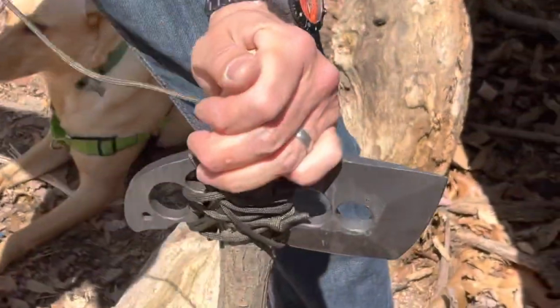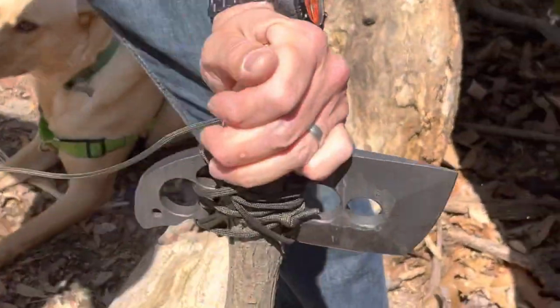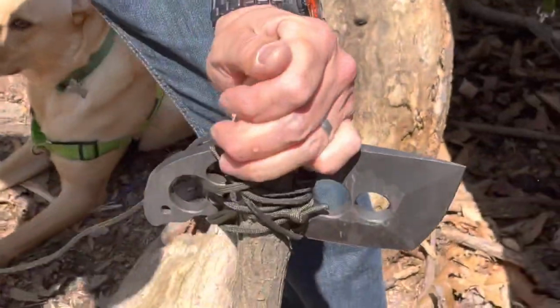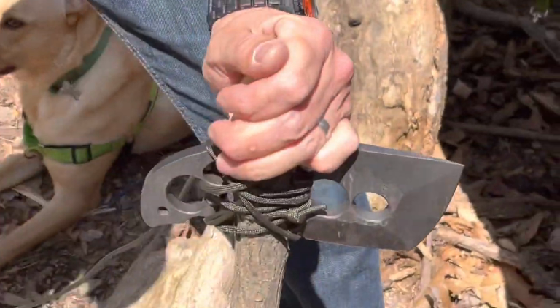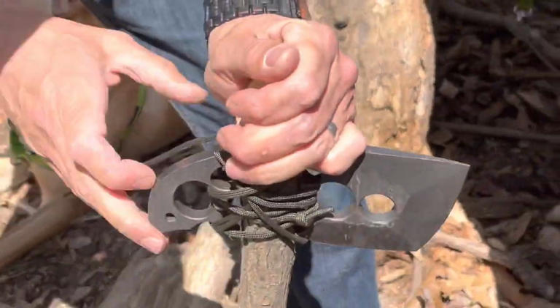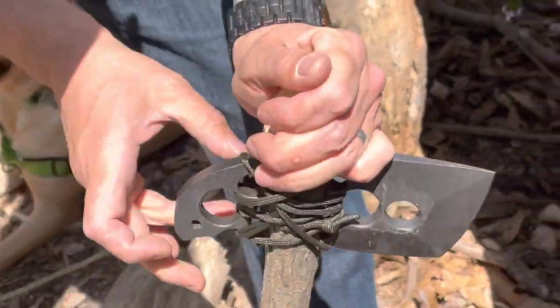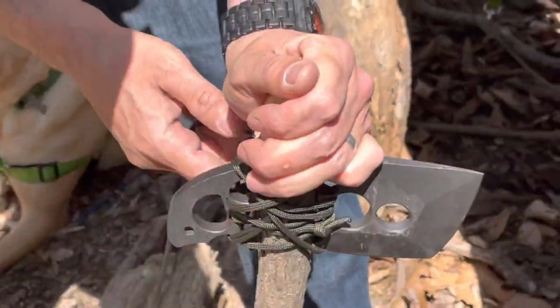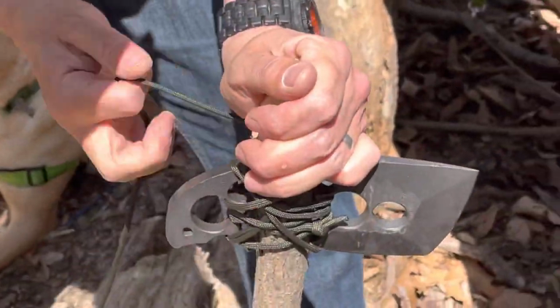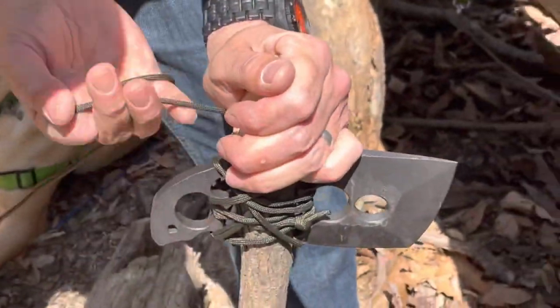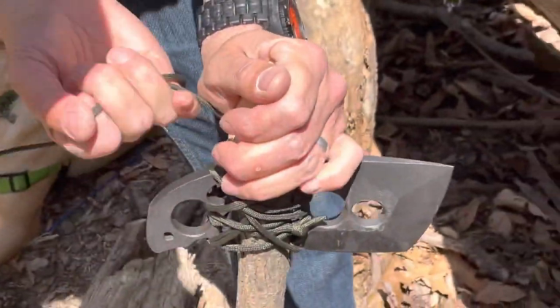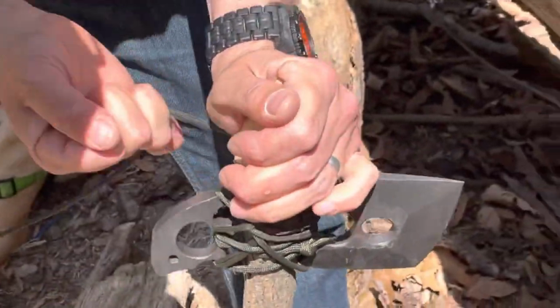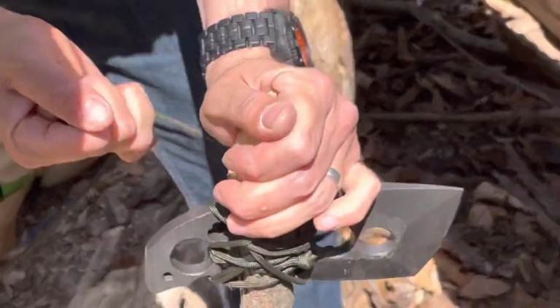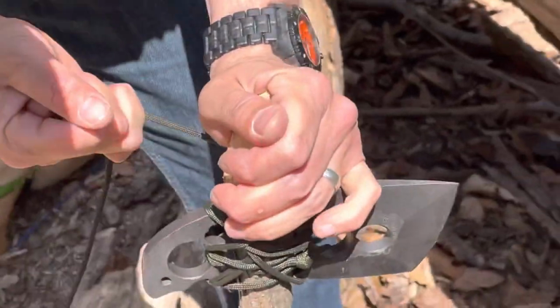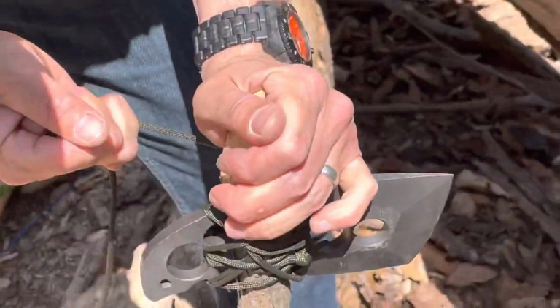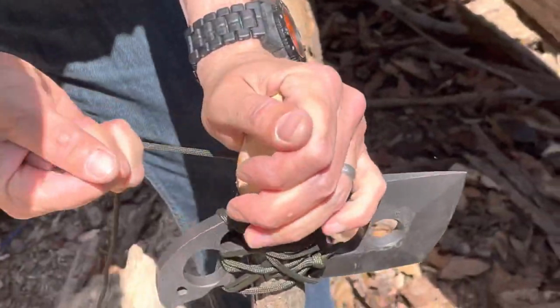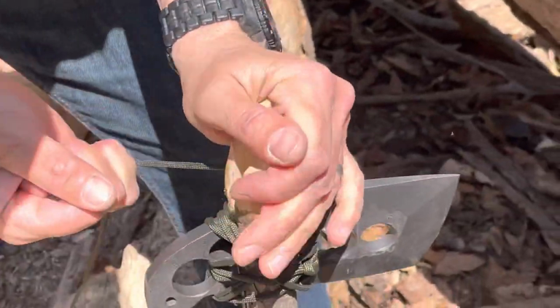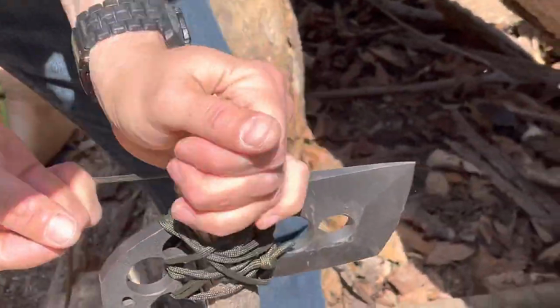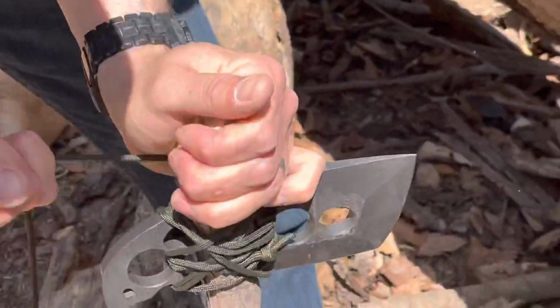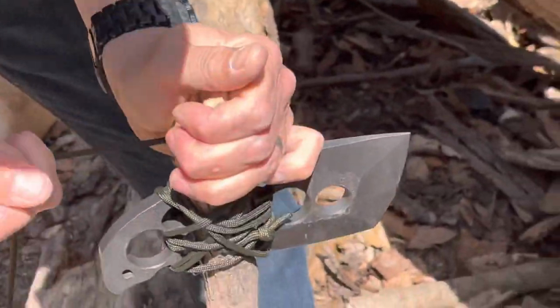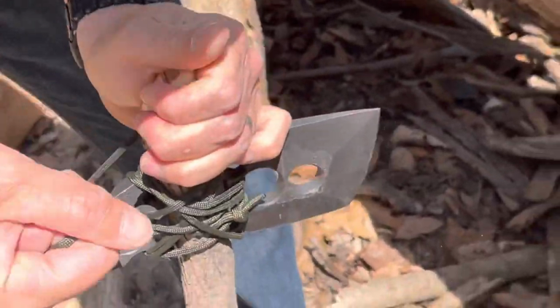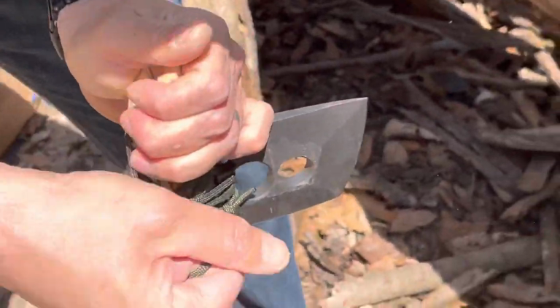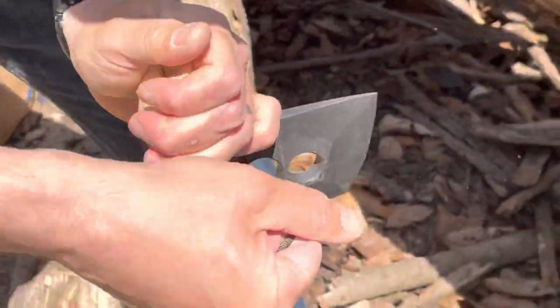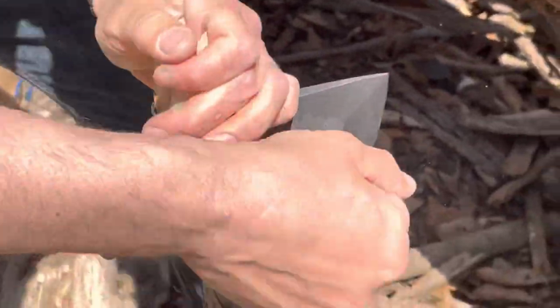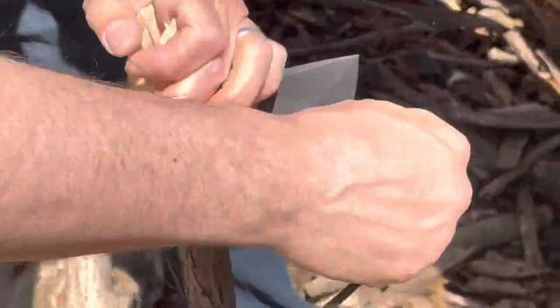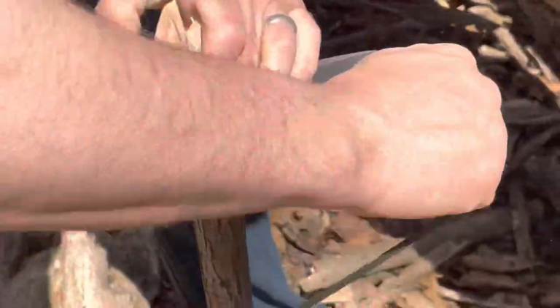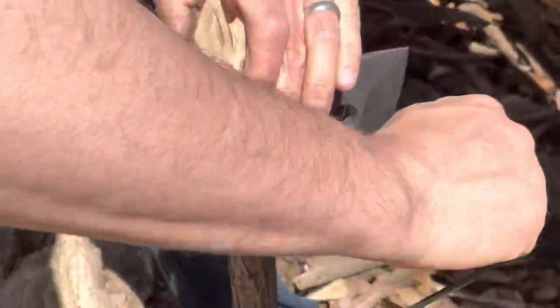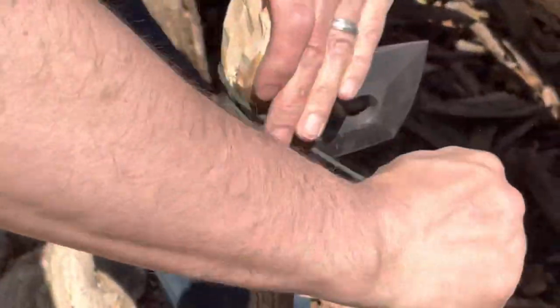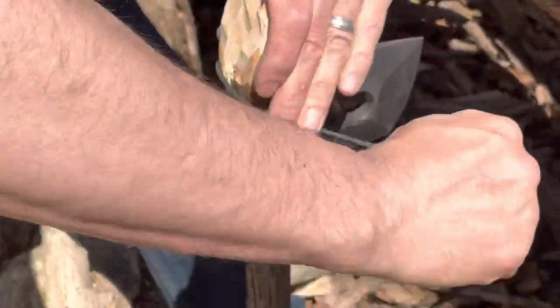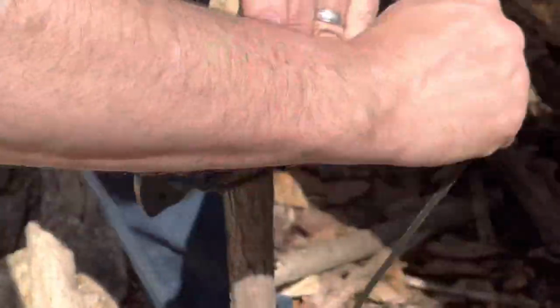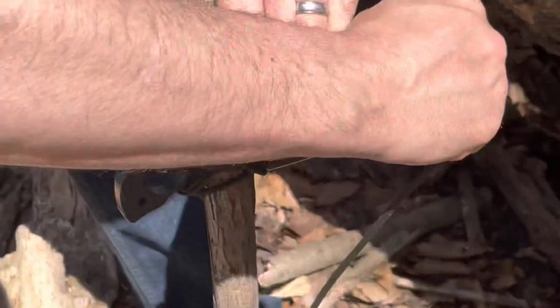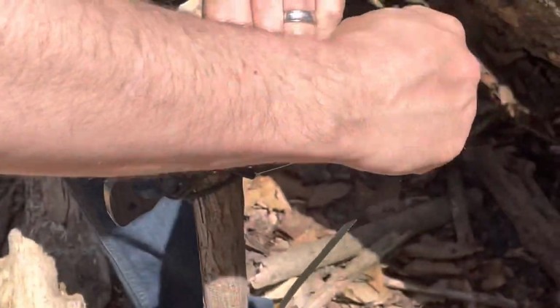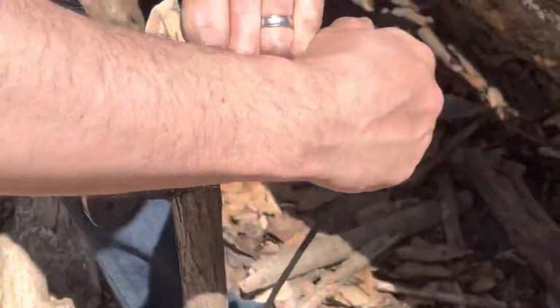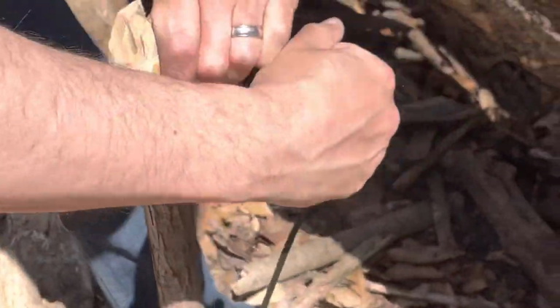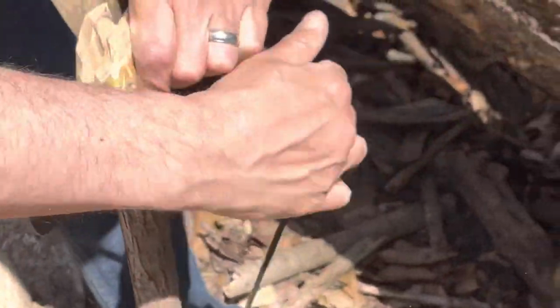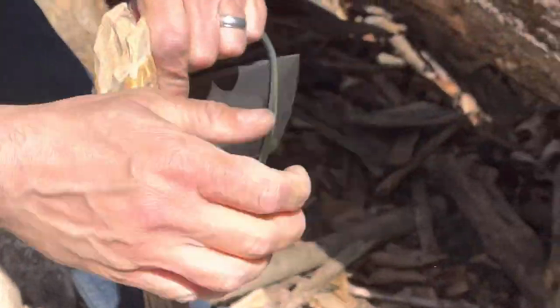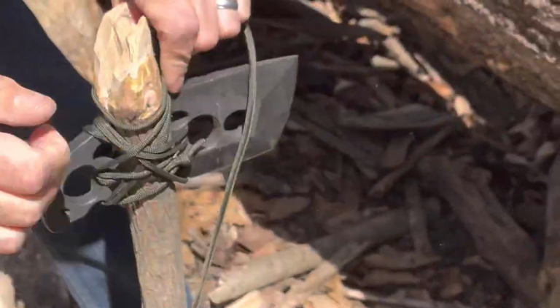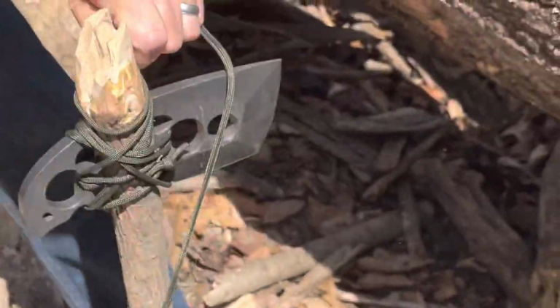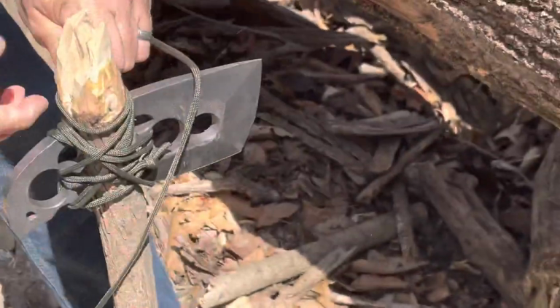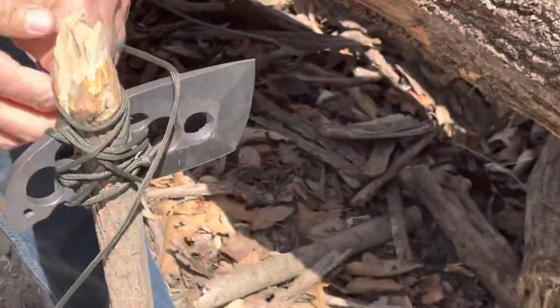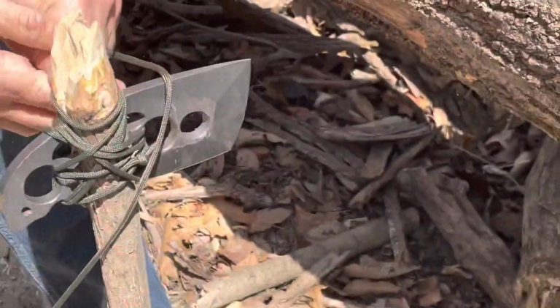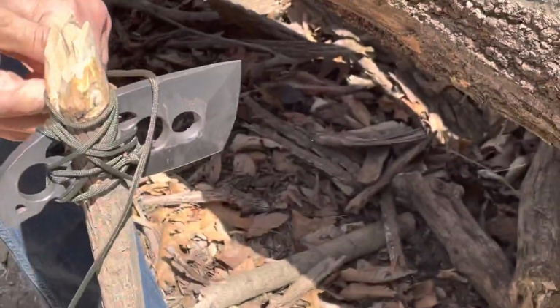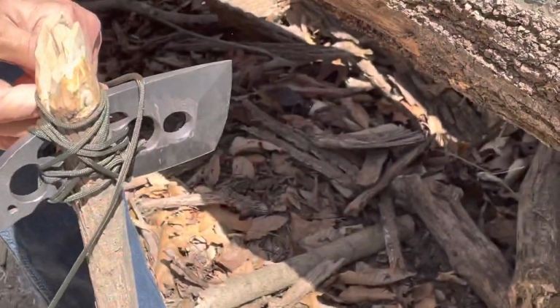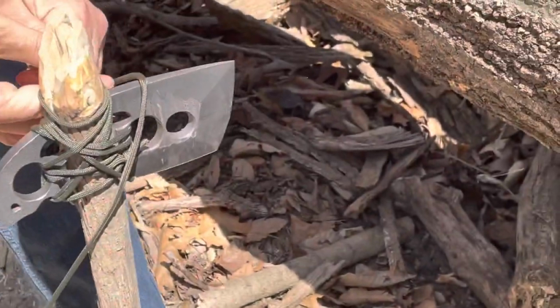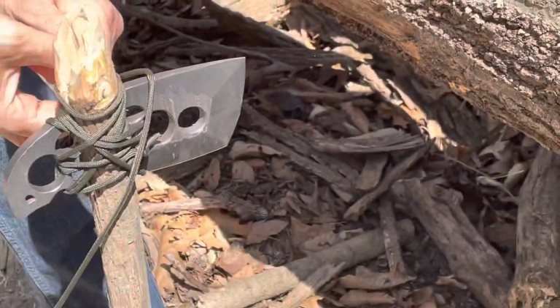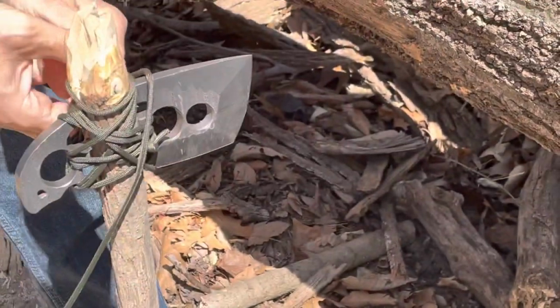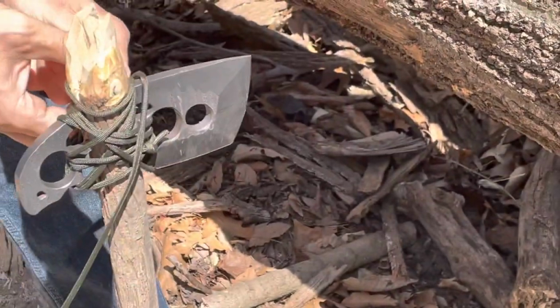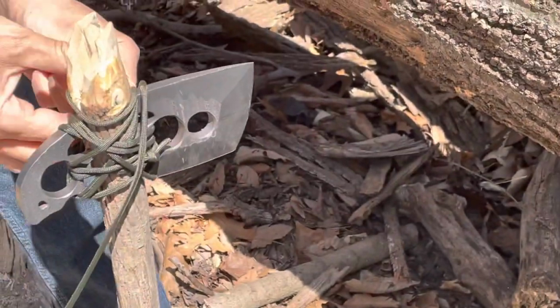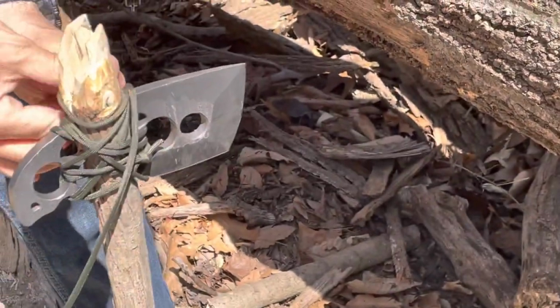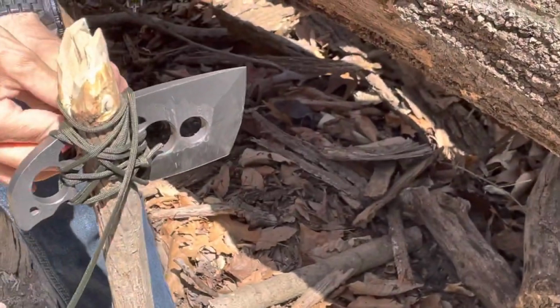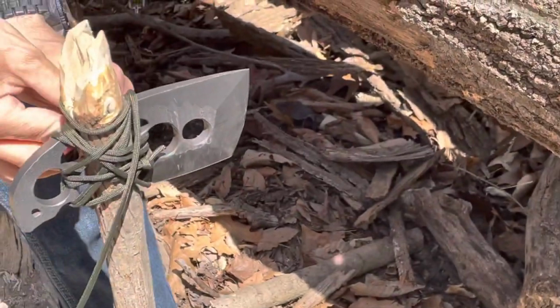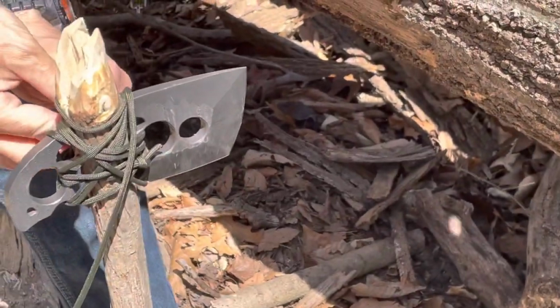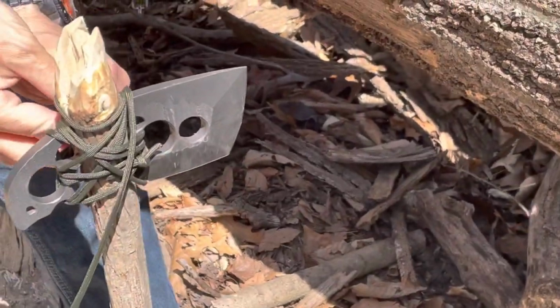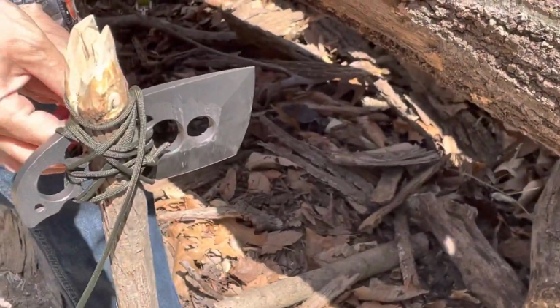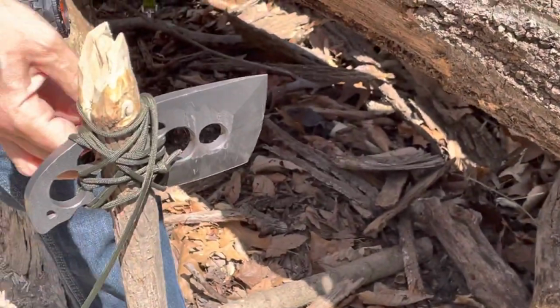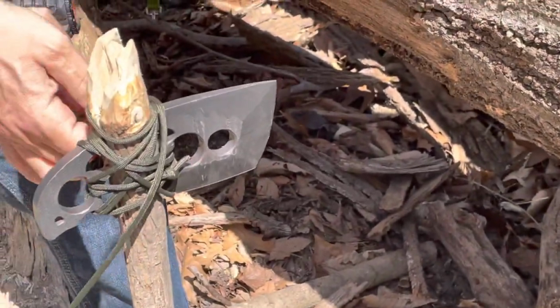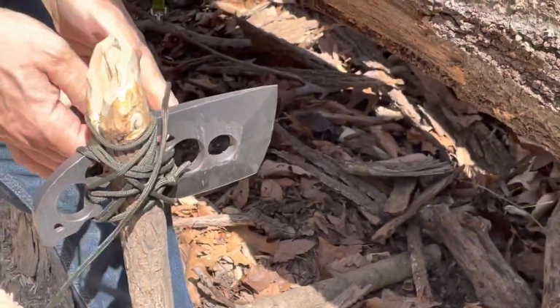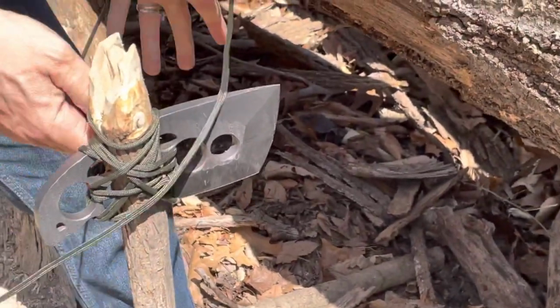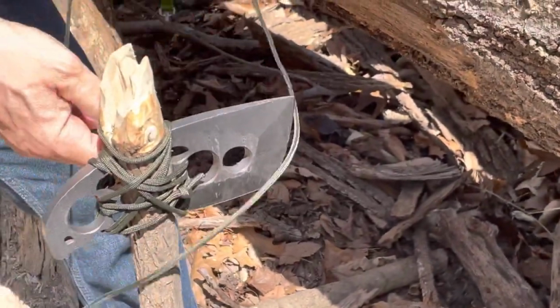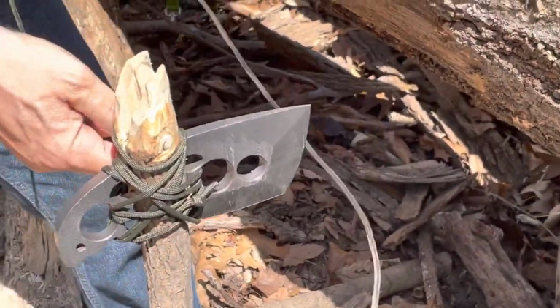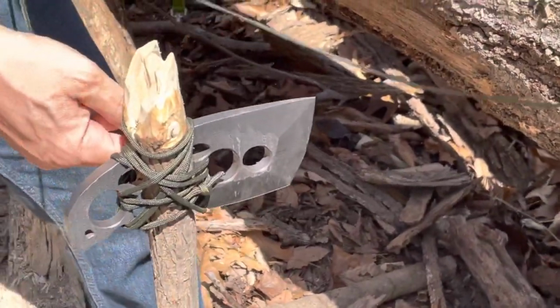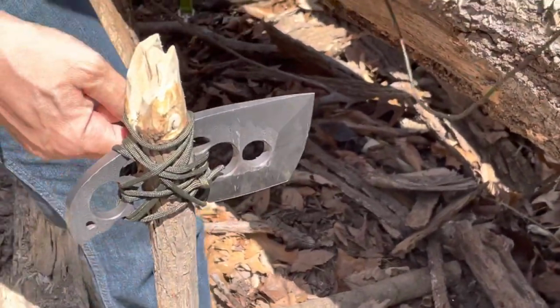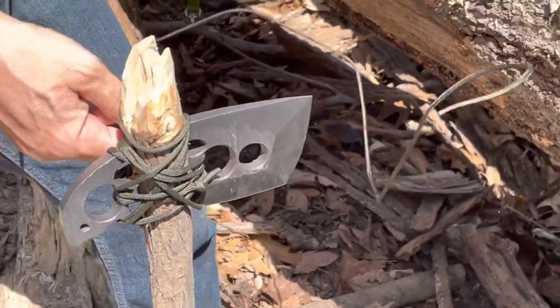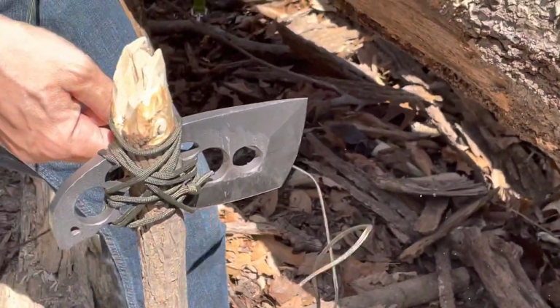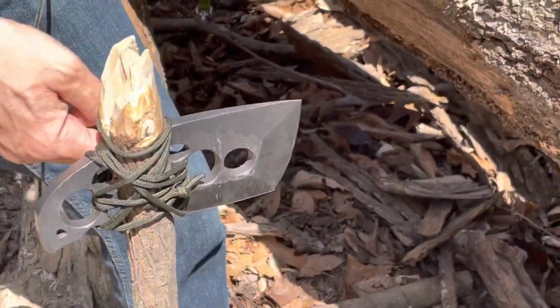This thing is cool — this is reminding me of an ancient axe. Let's tie it off.